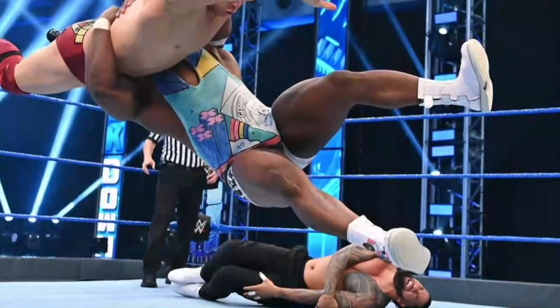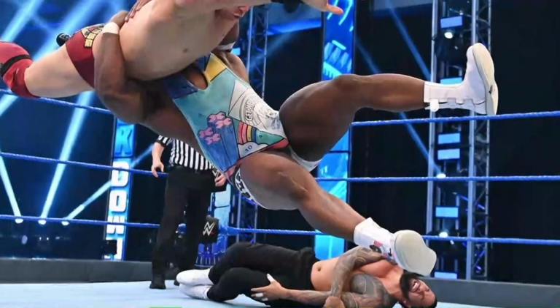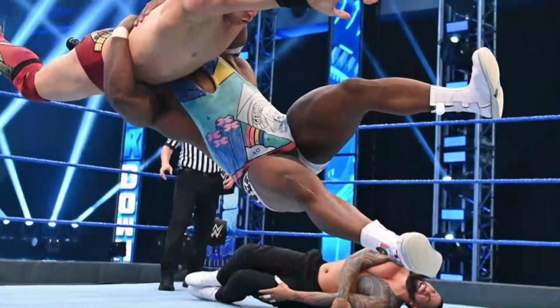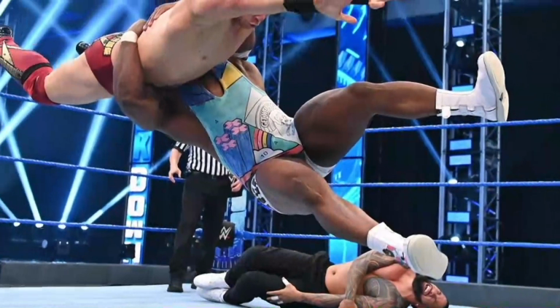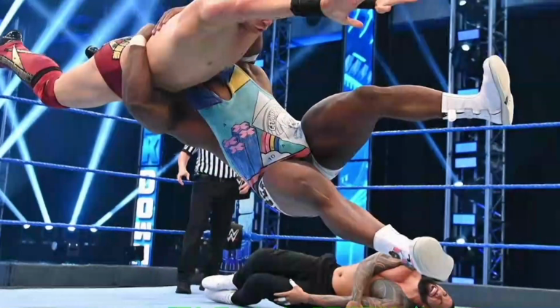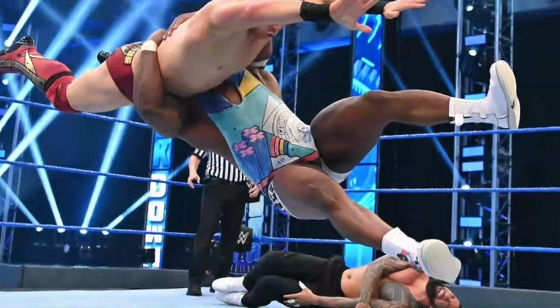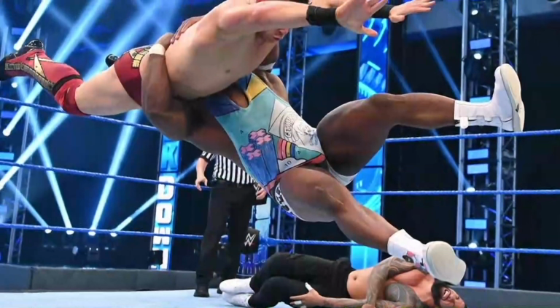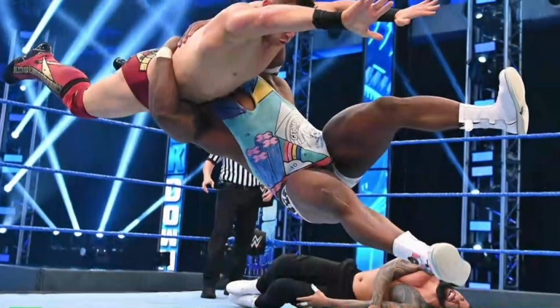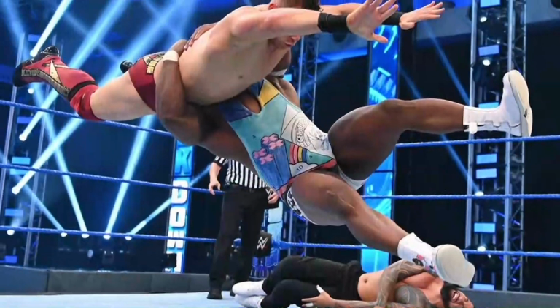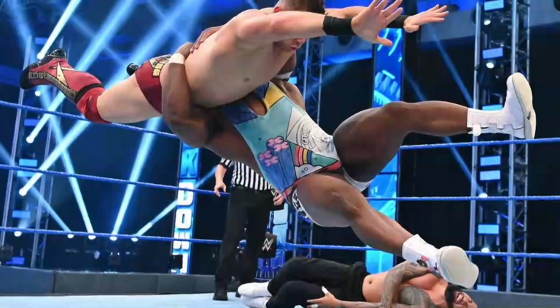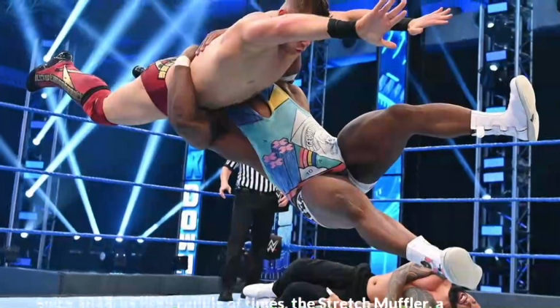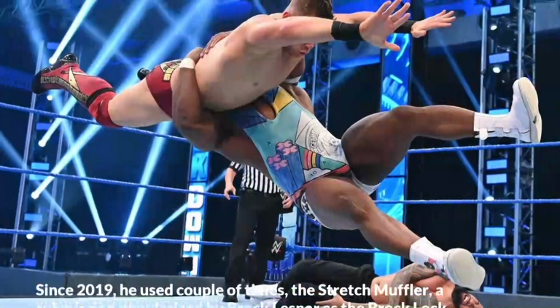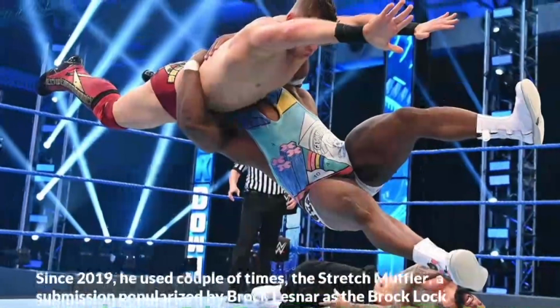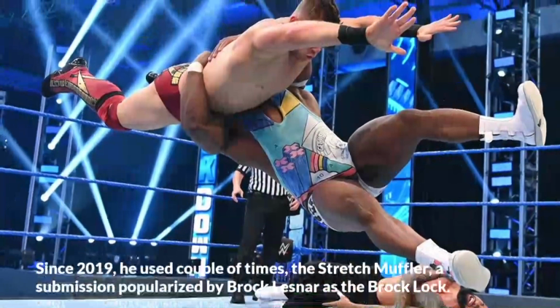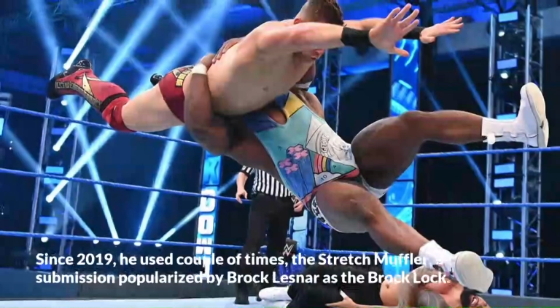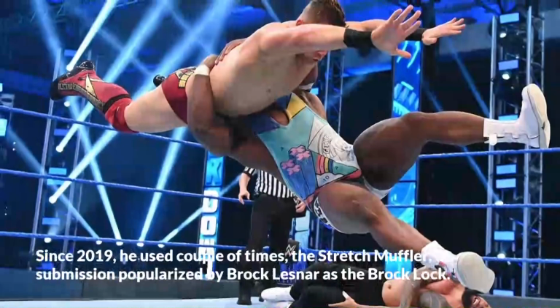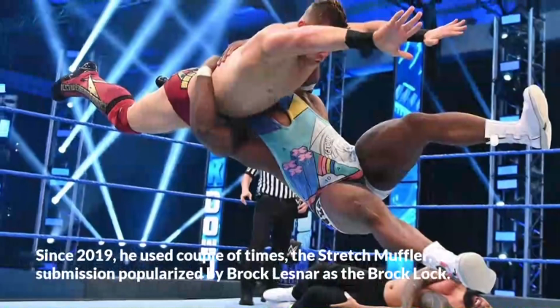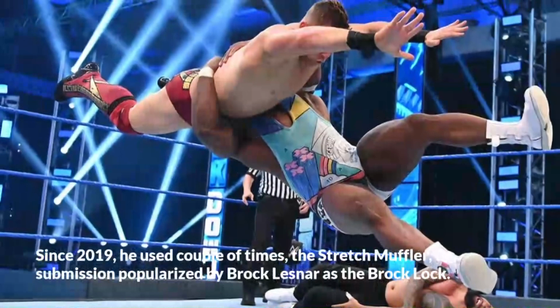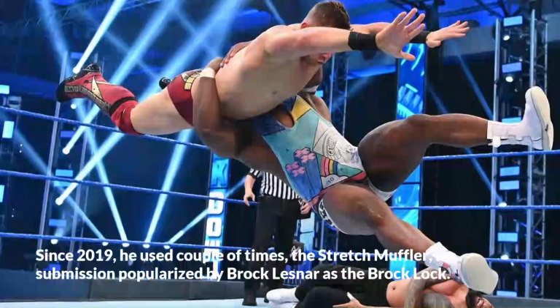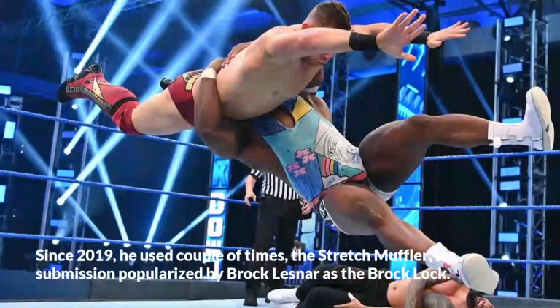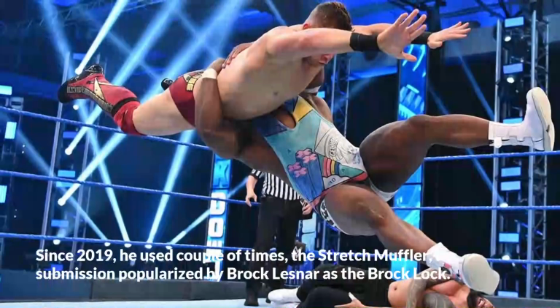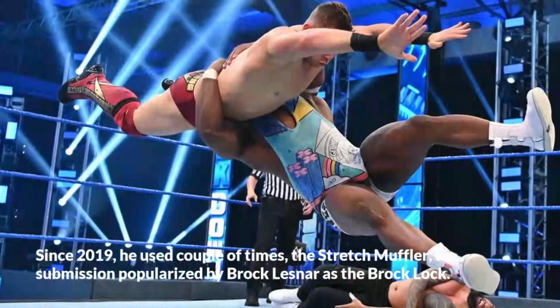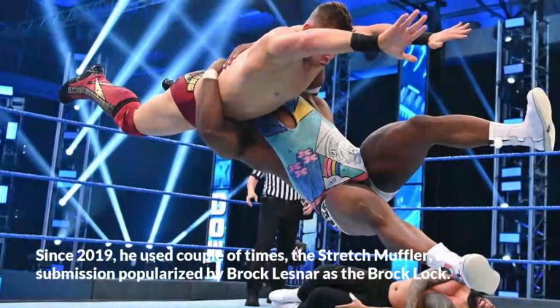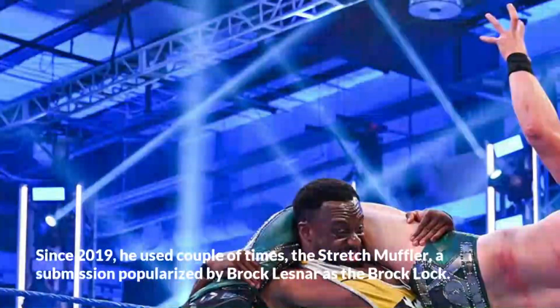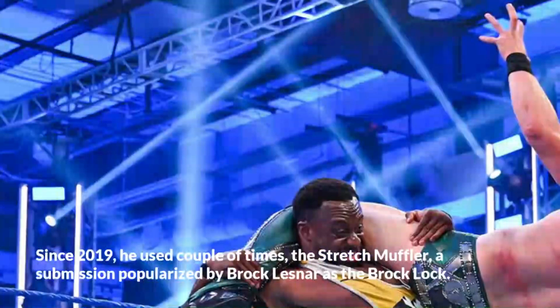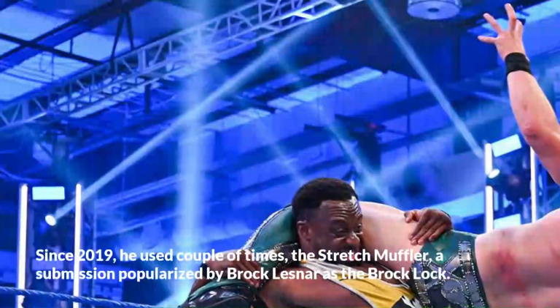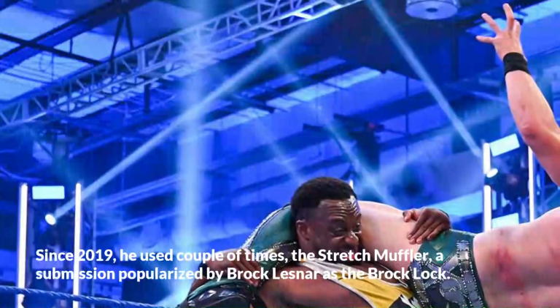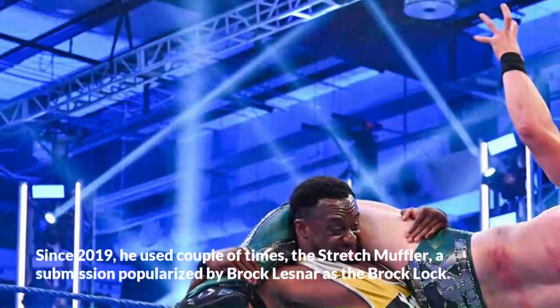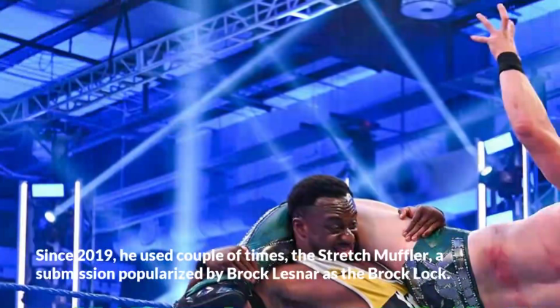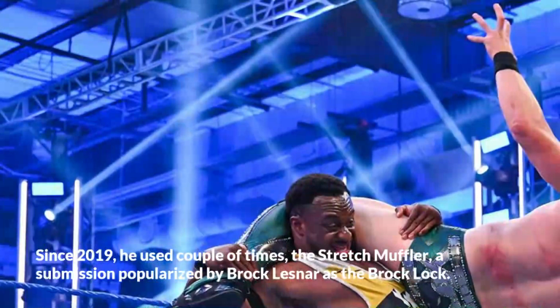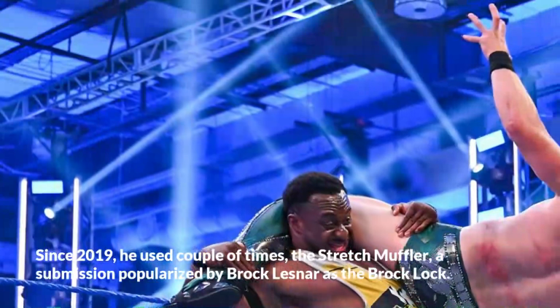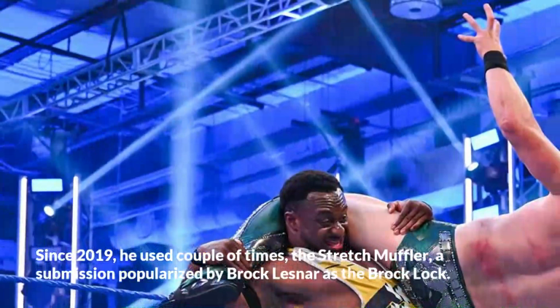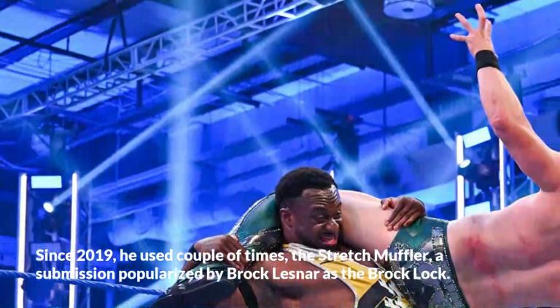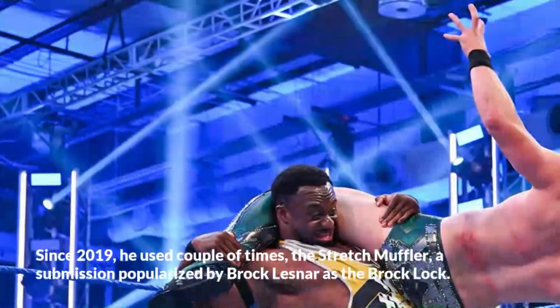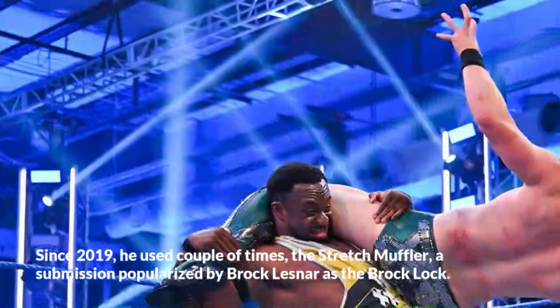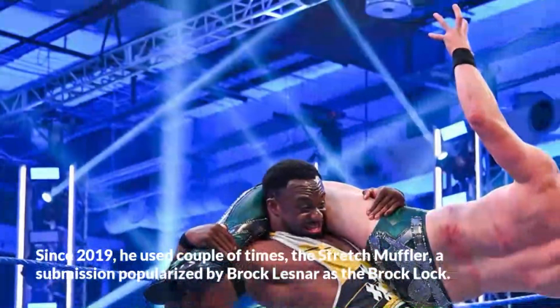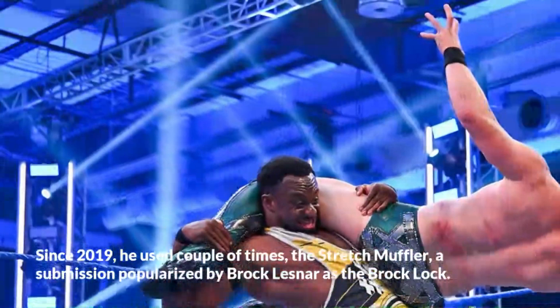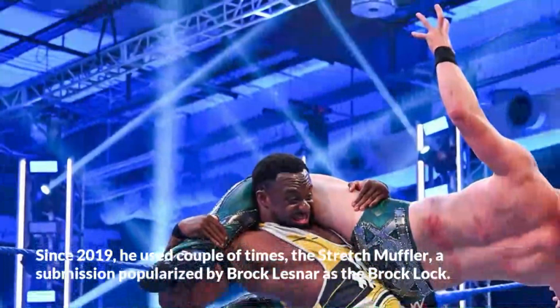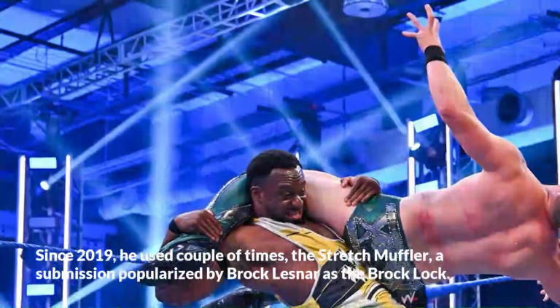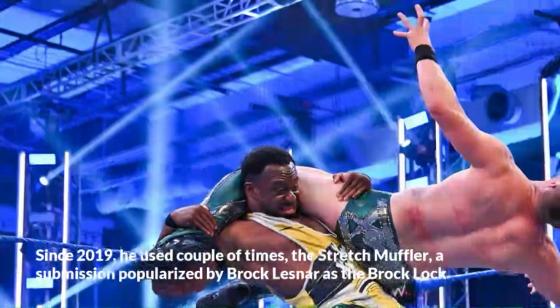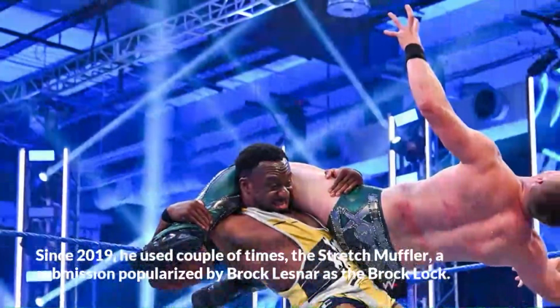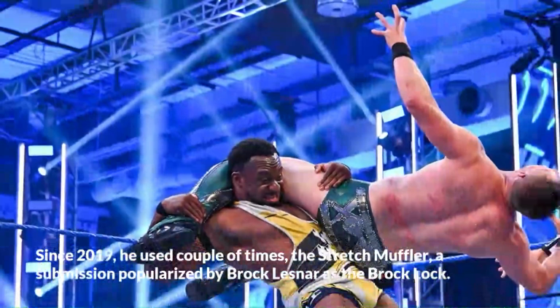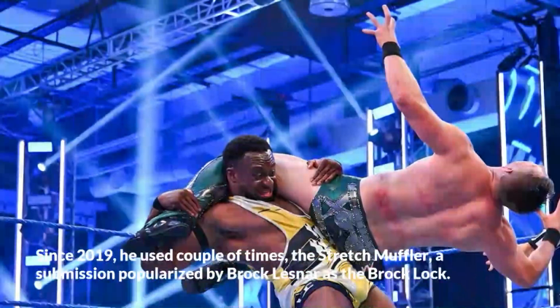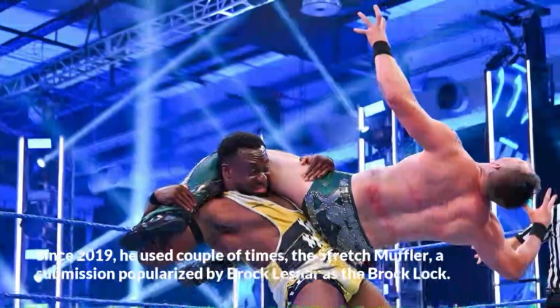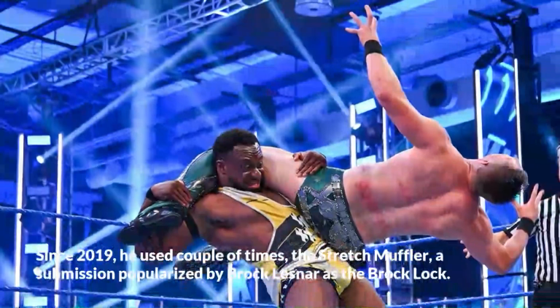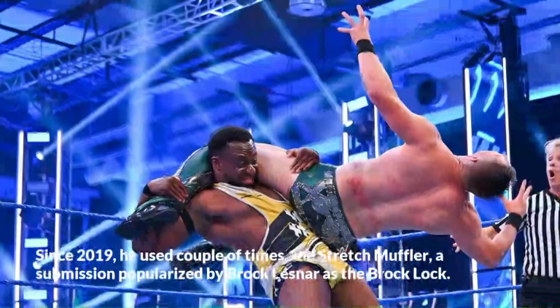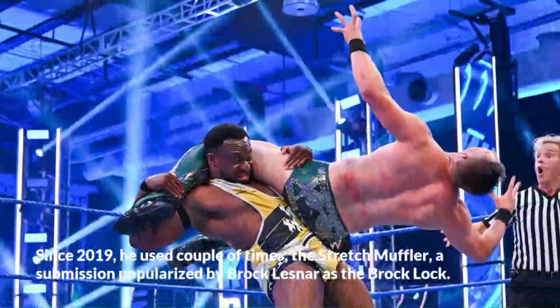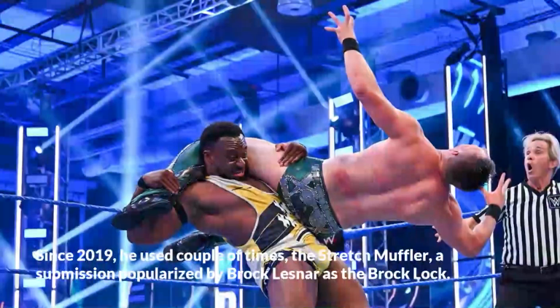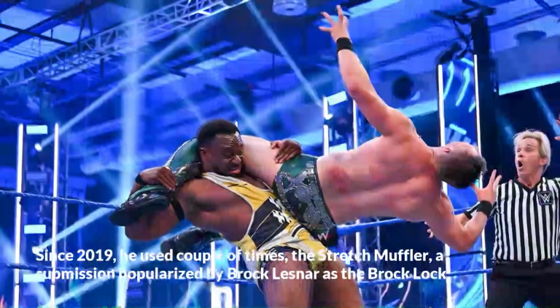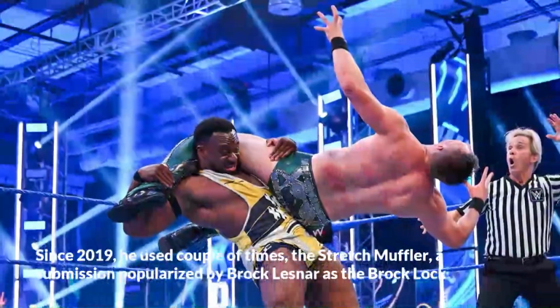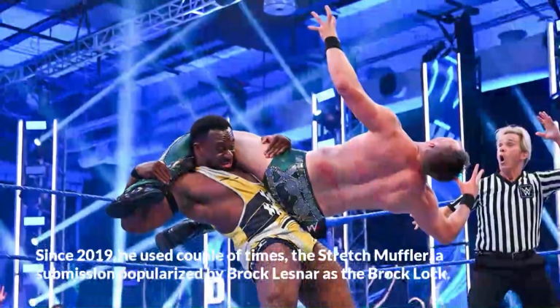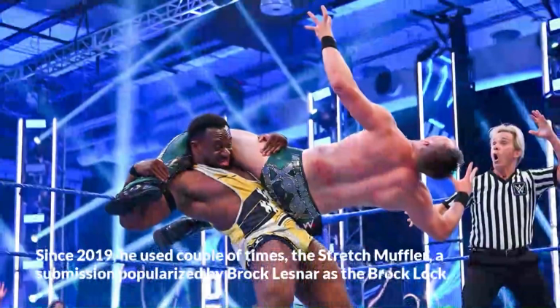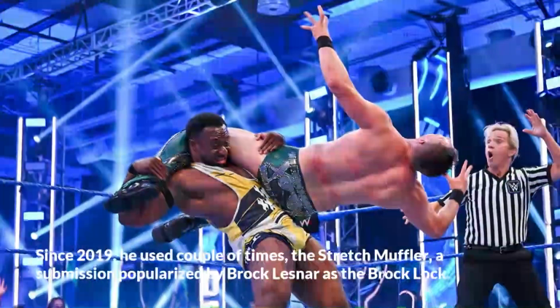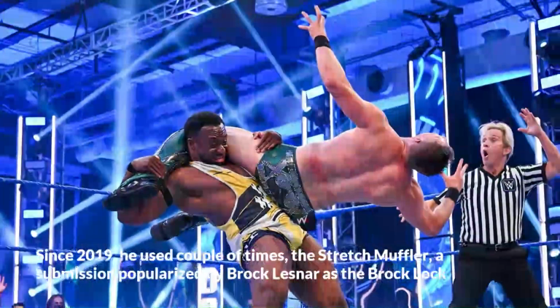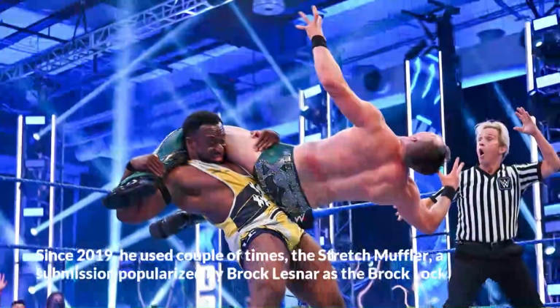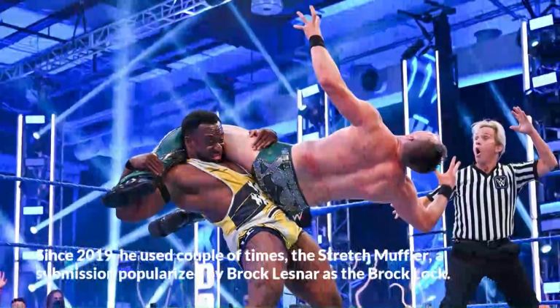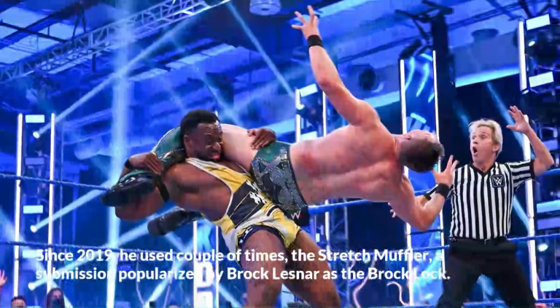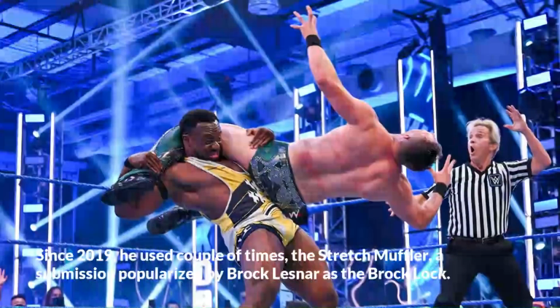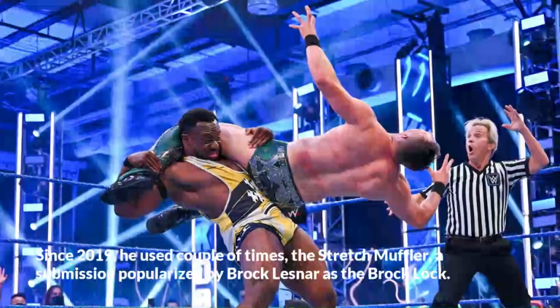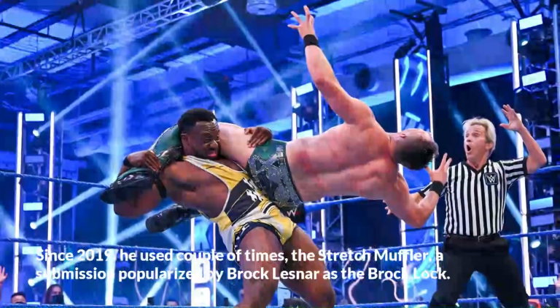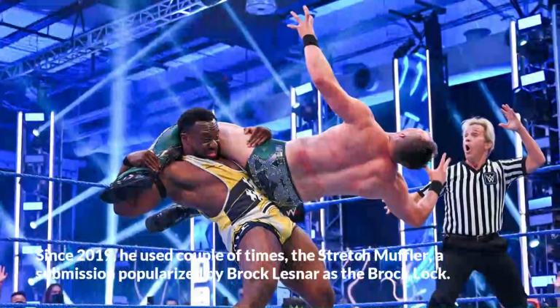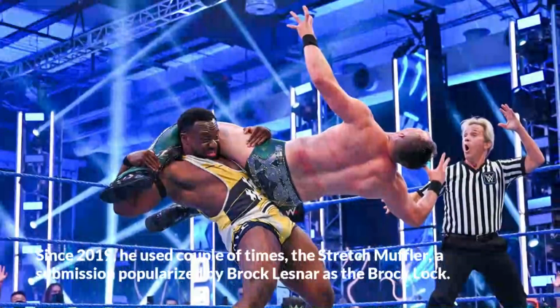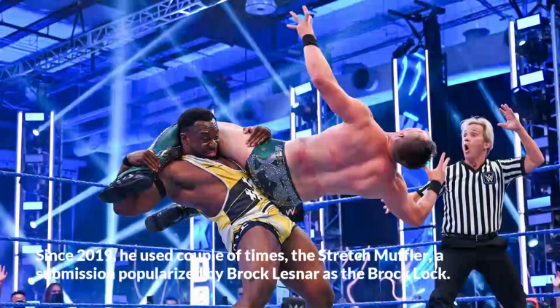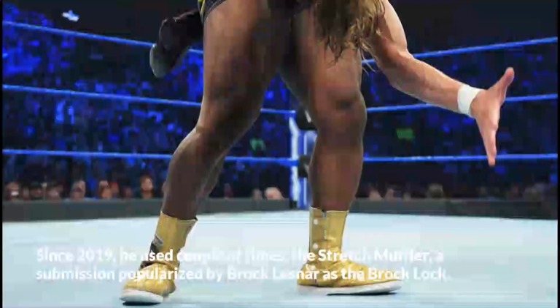Since 2019, he has used the Stretch Muffler a couple of times — a submission popularized by Brock Lesnar as the Brock Lock.